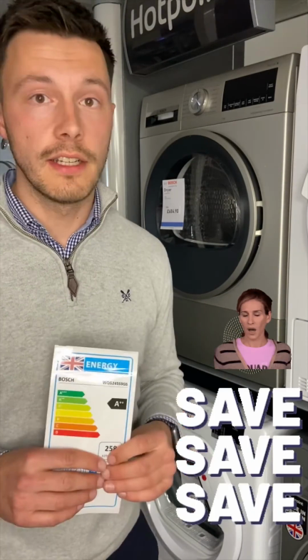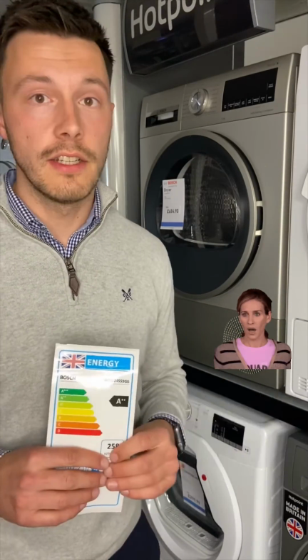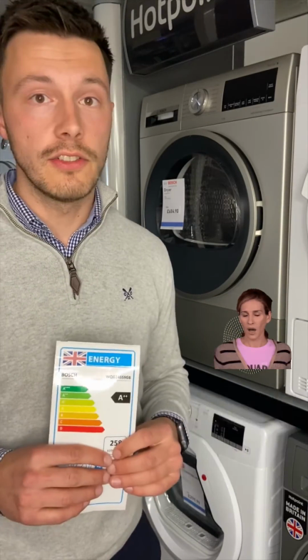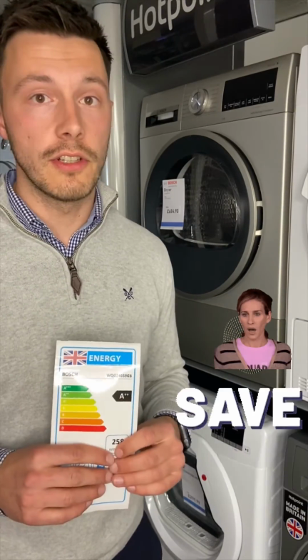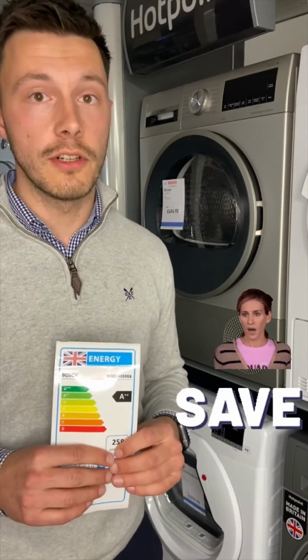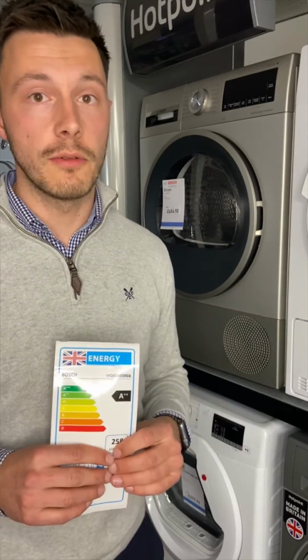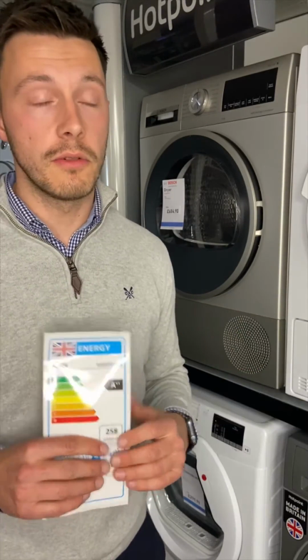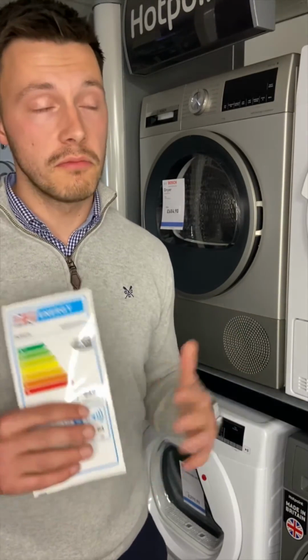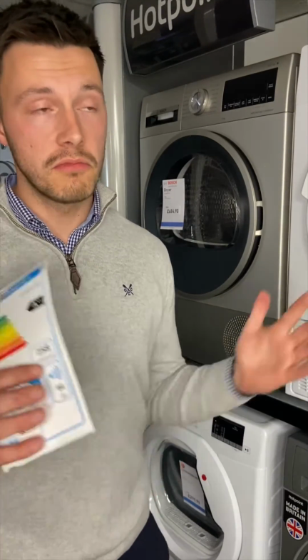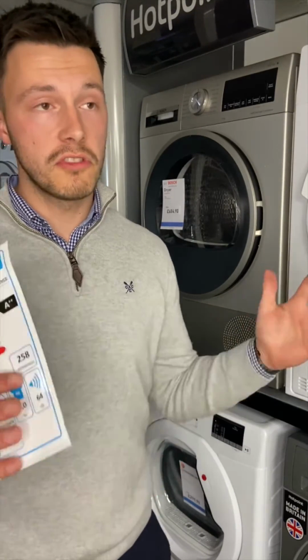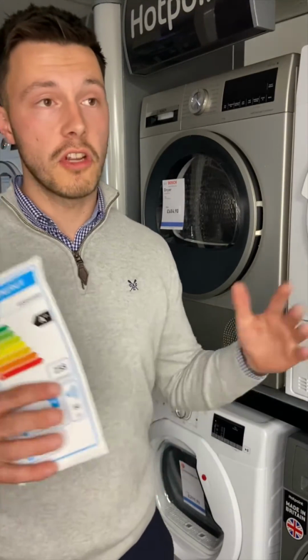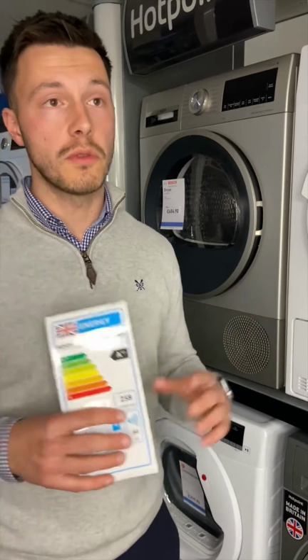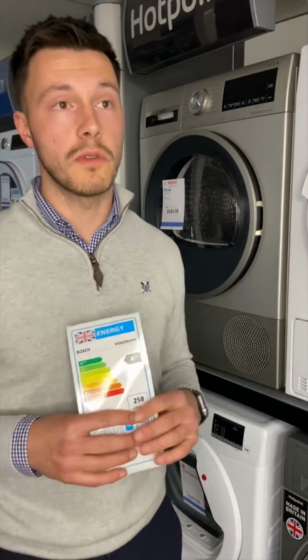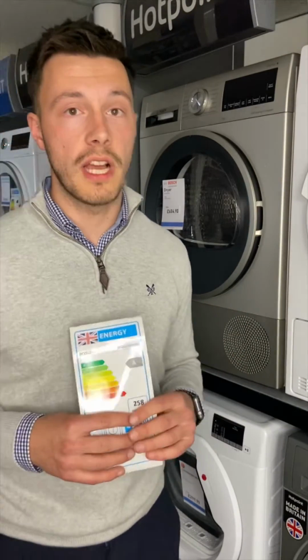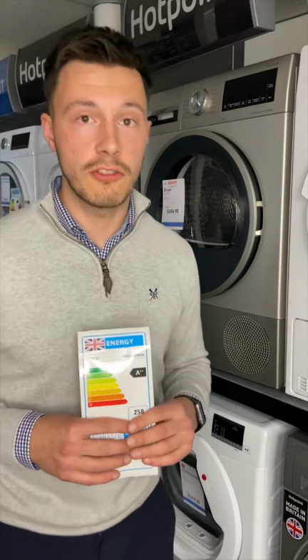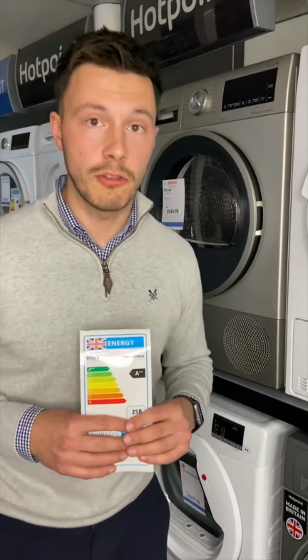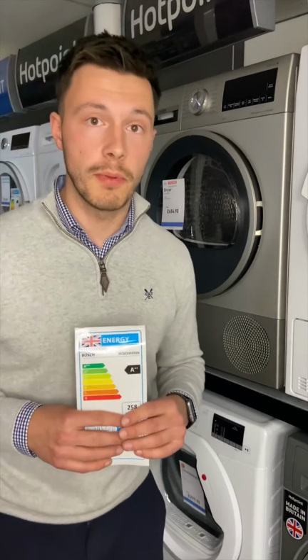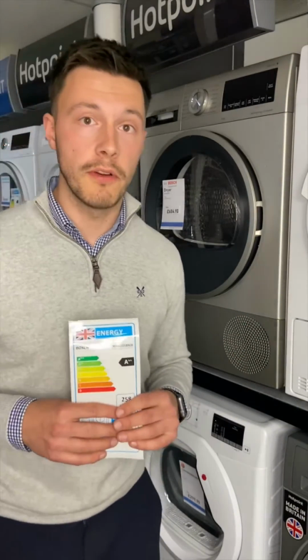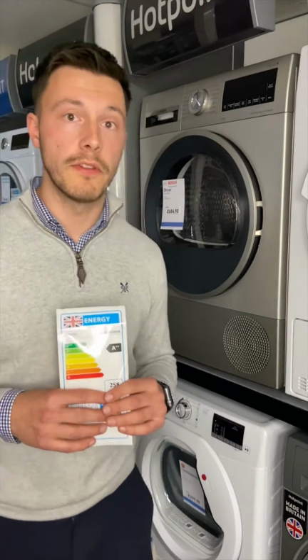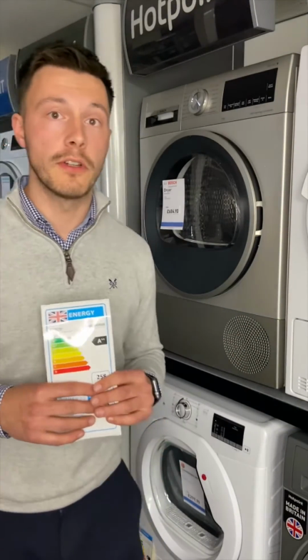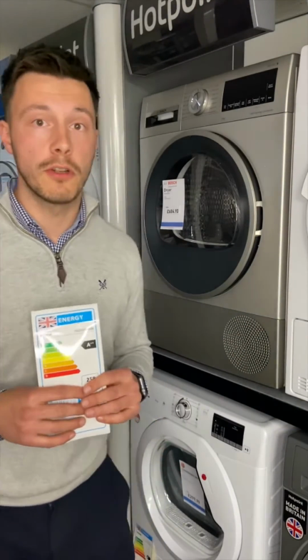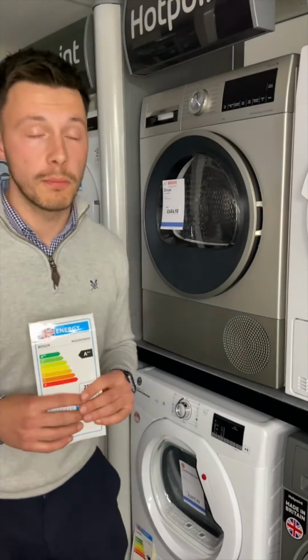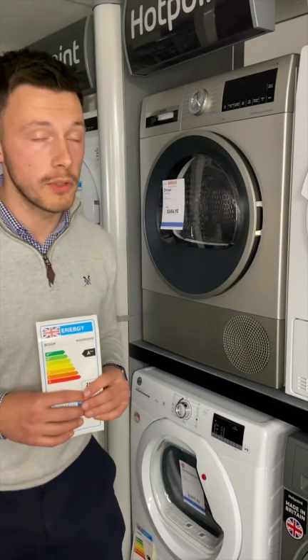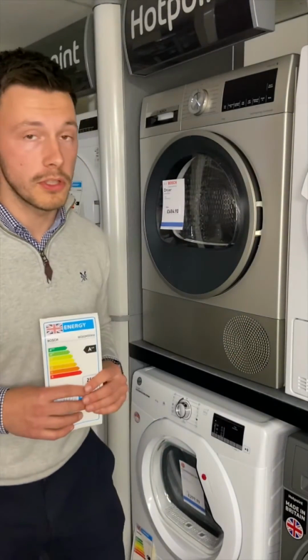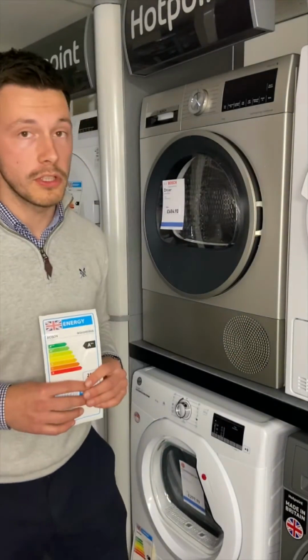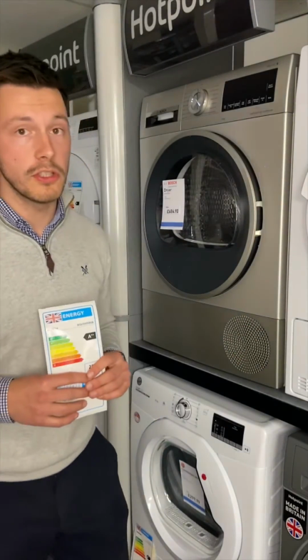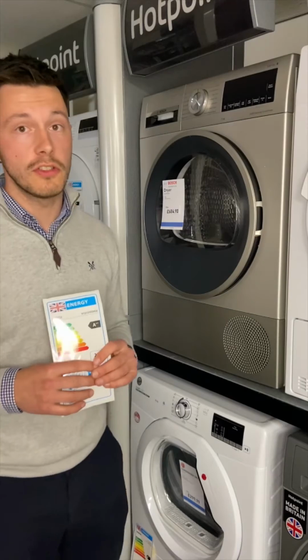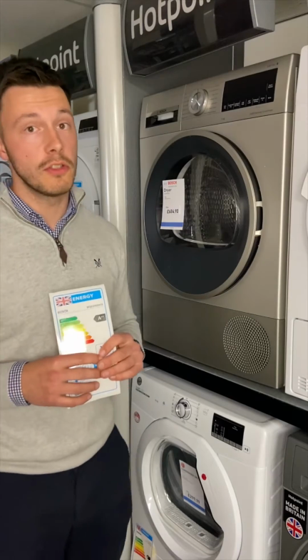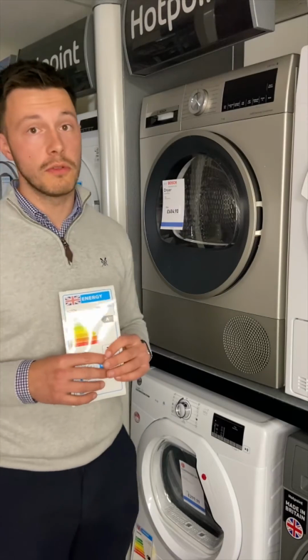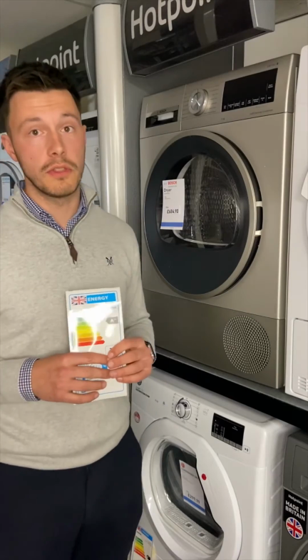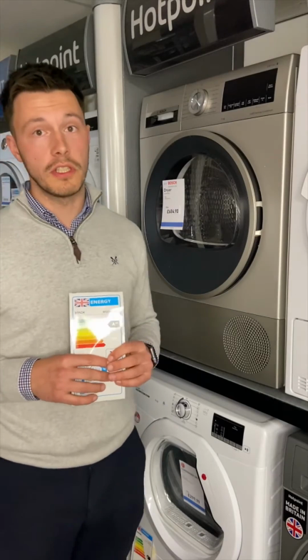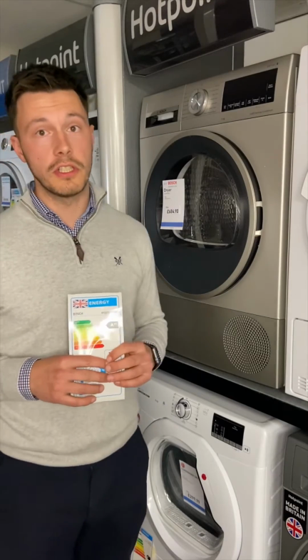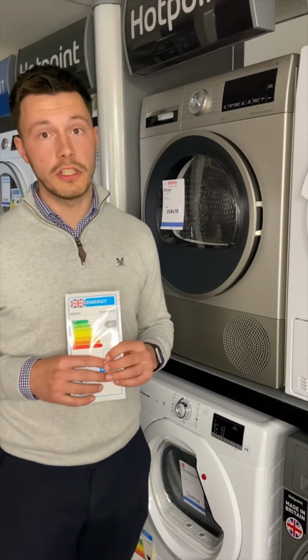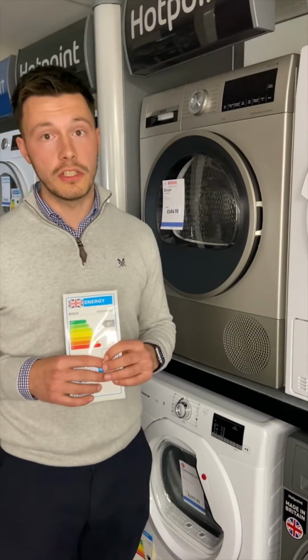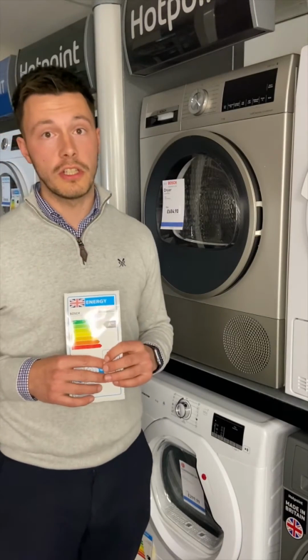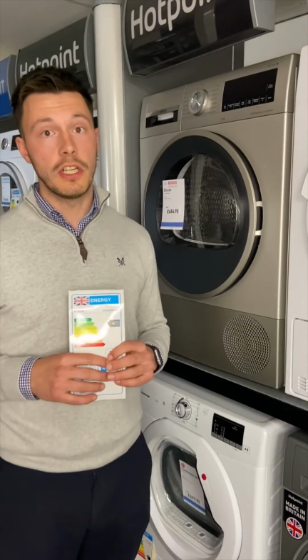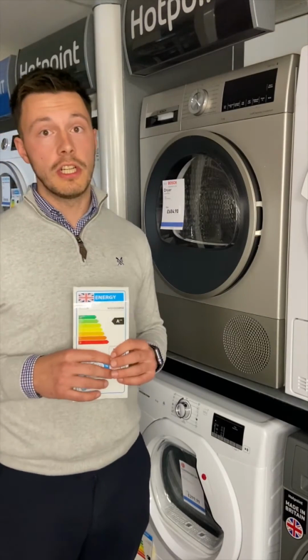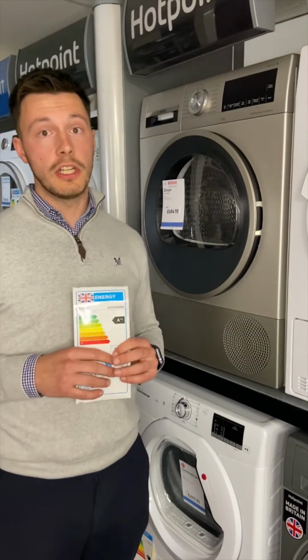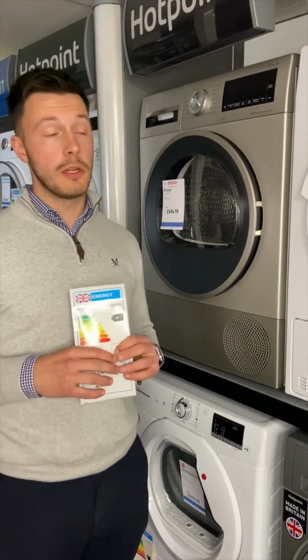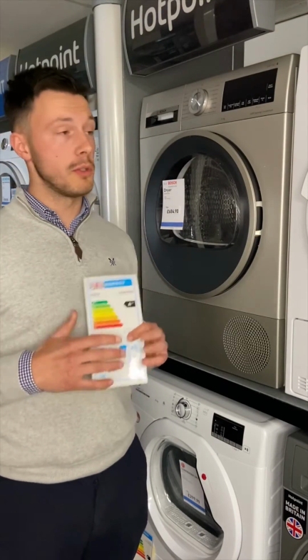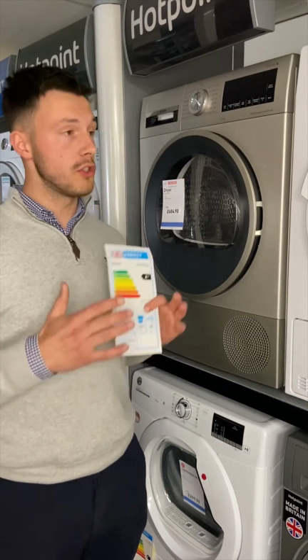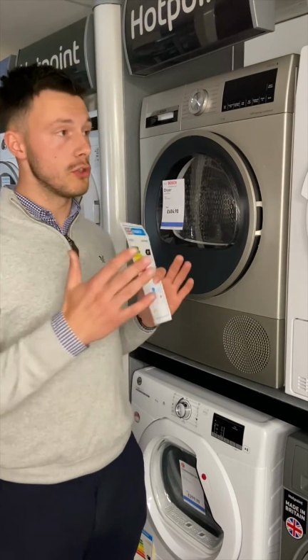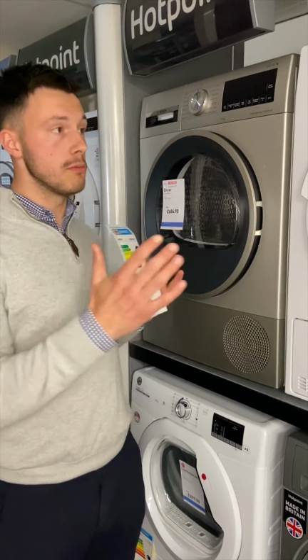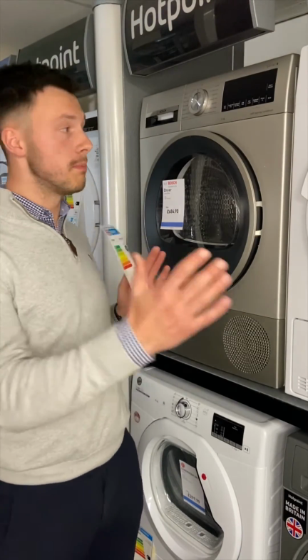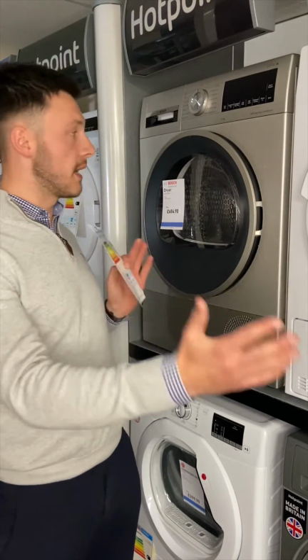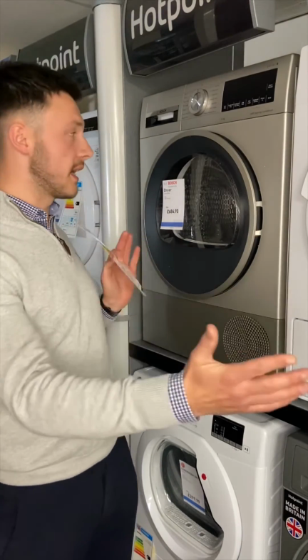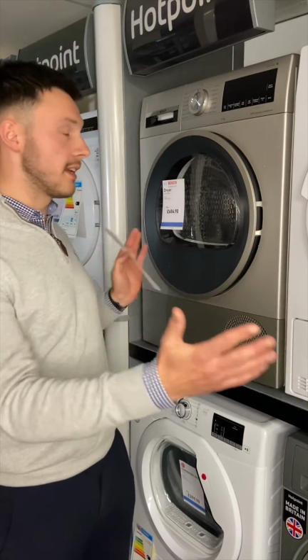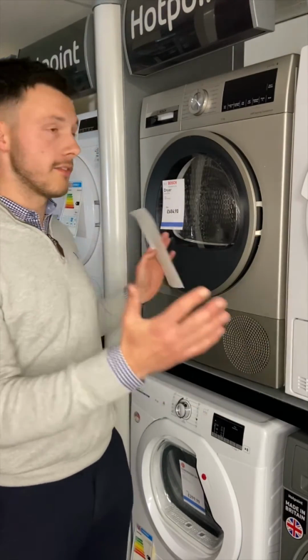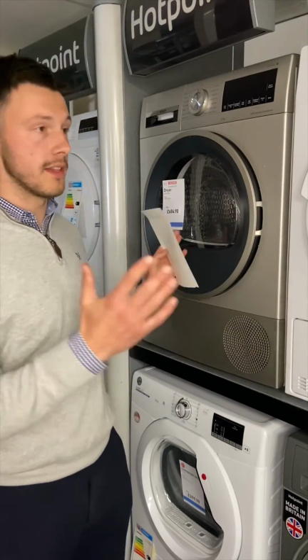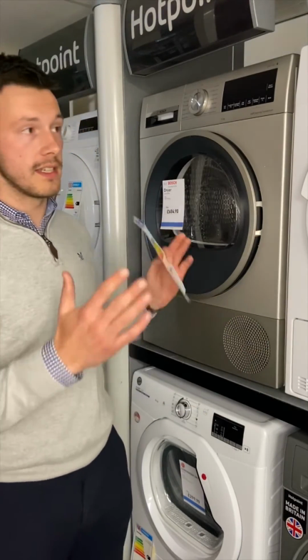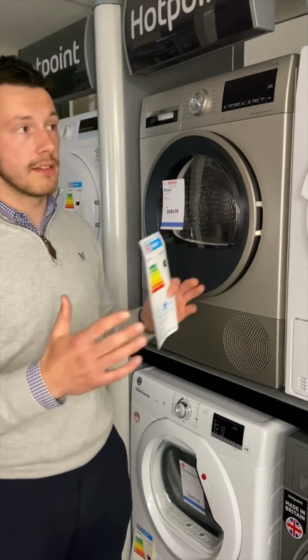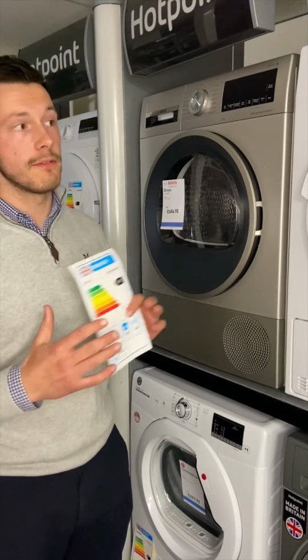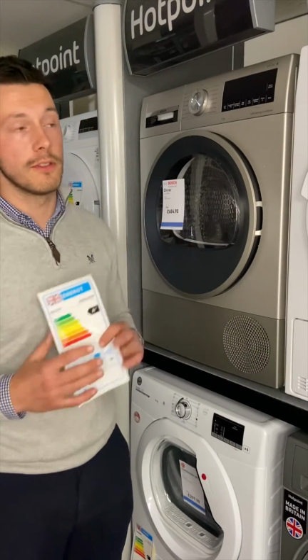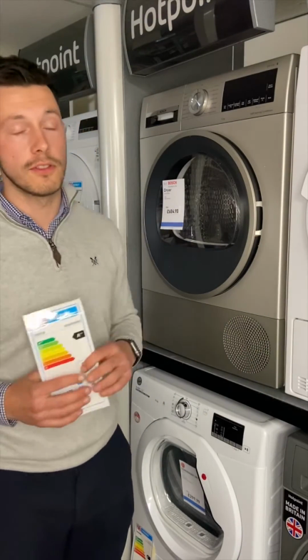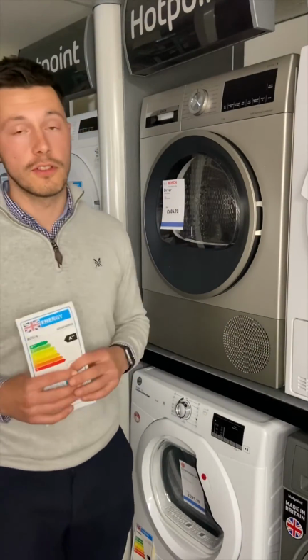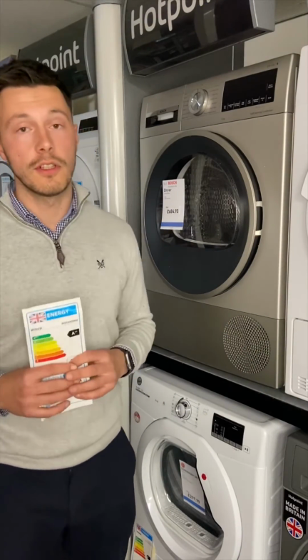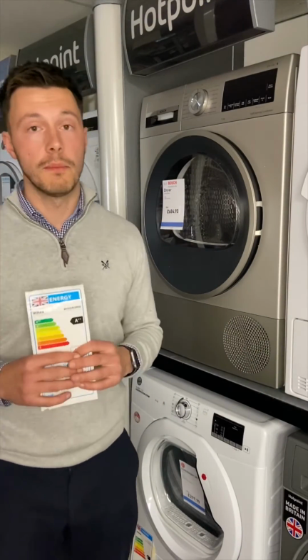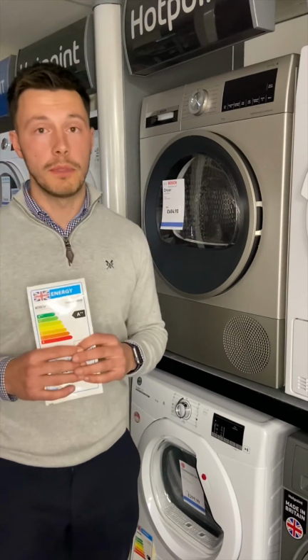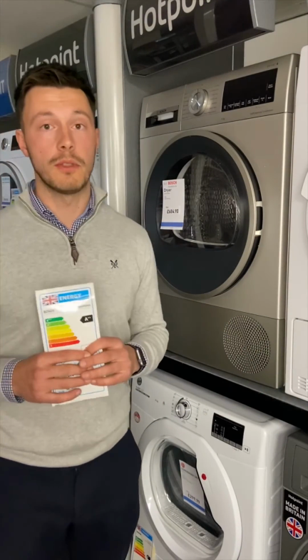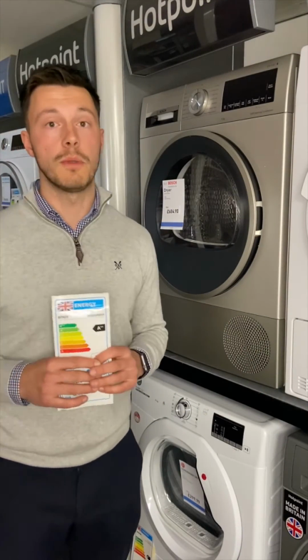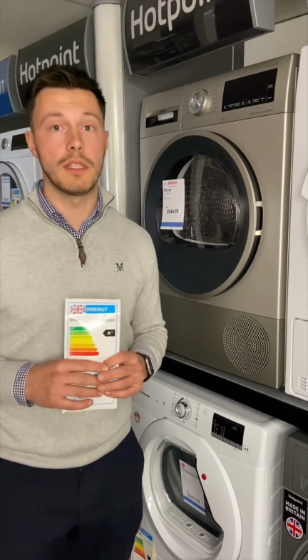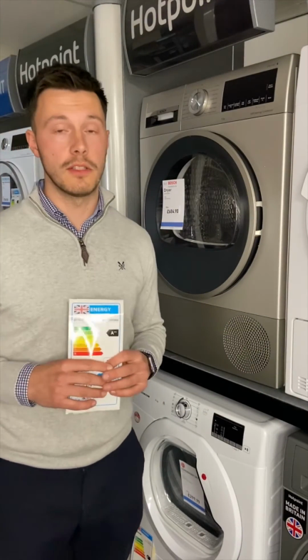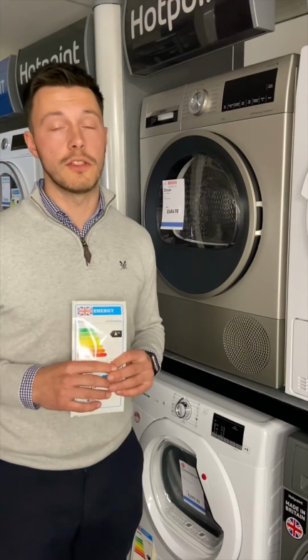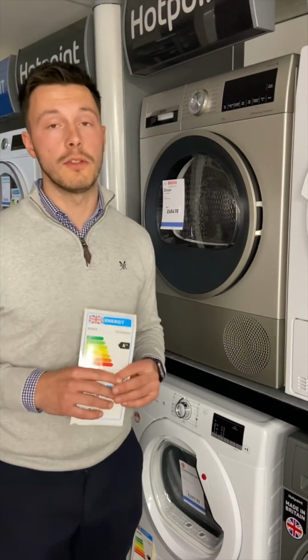Total that up over a couple of years — two, three years — and it's soon paid for the difference between the two.